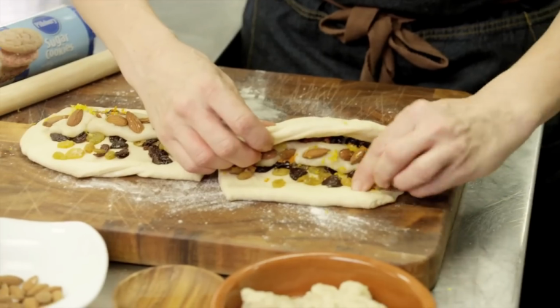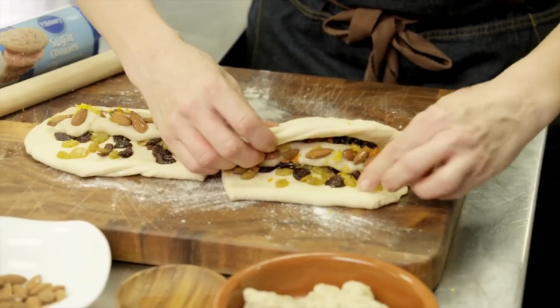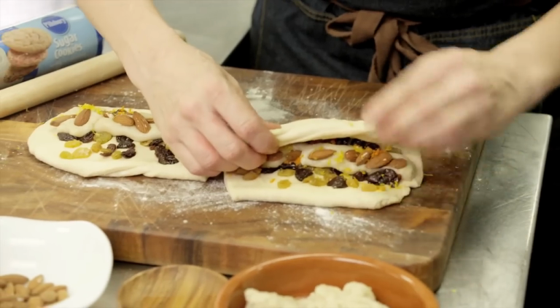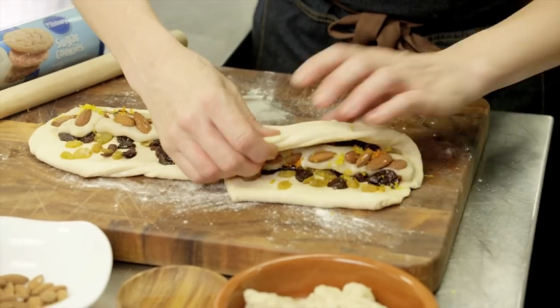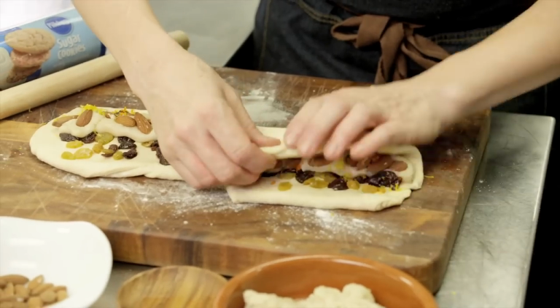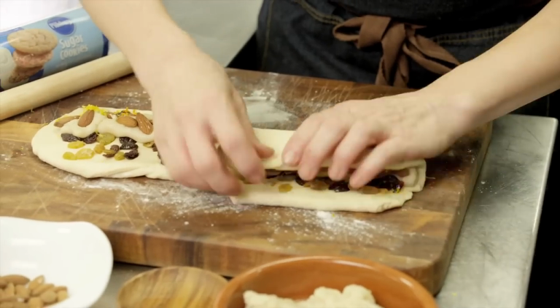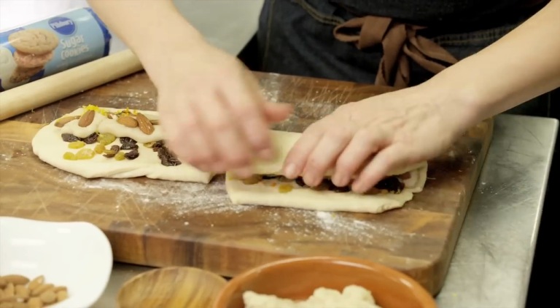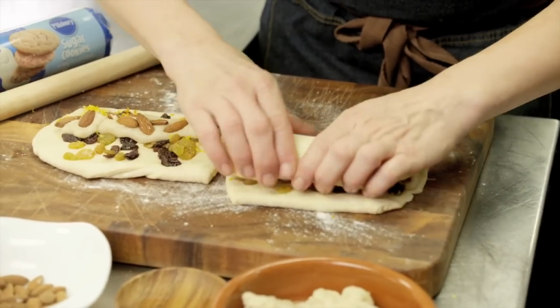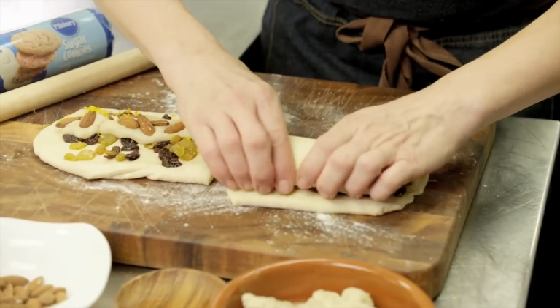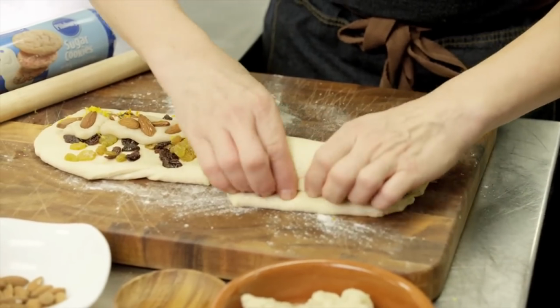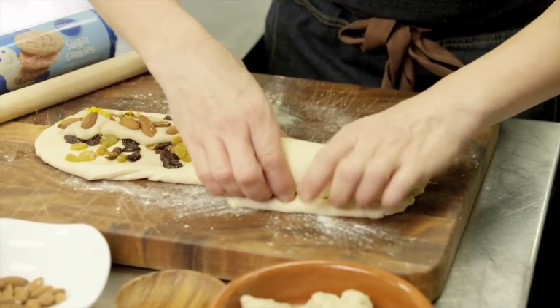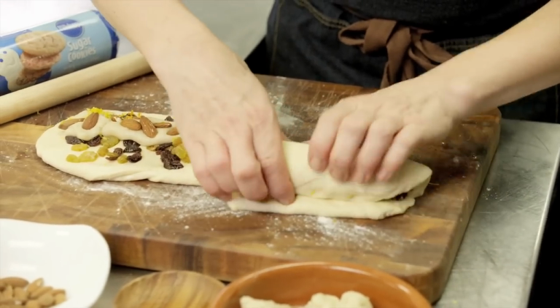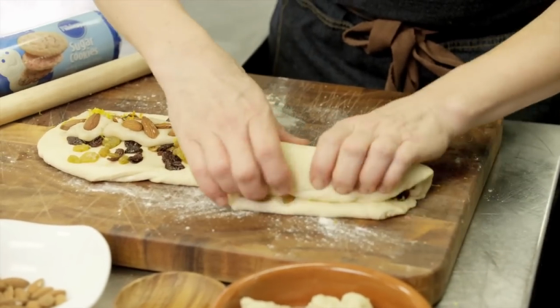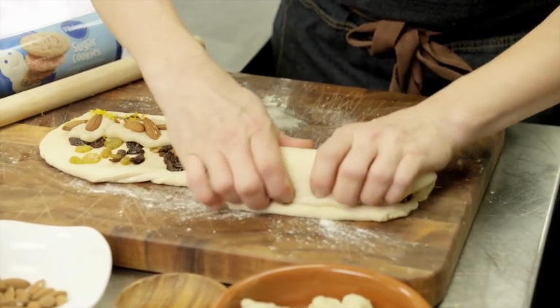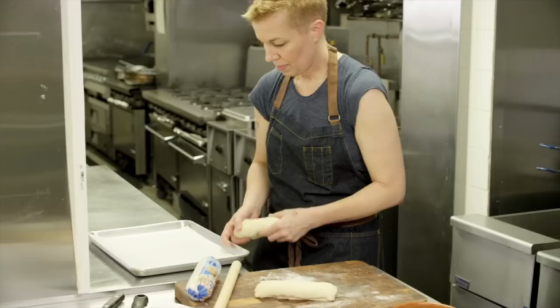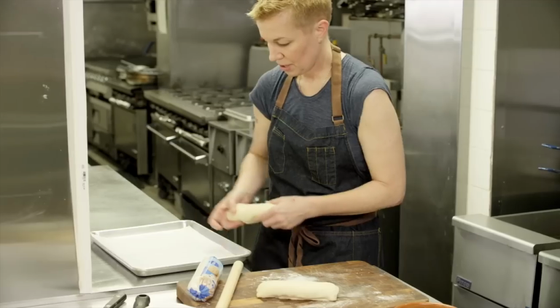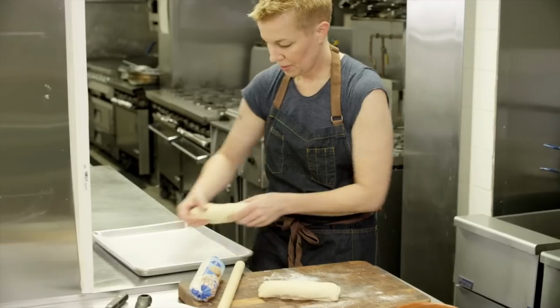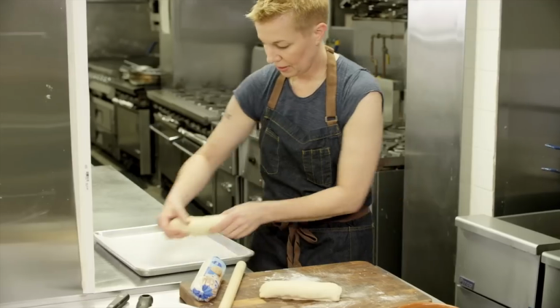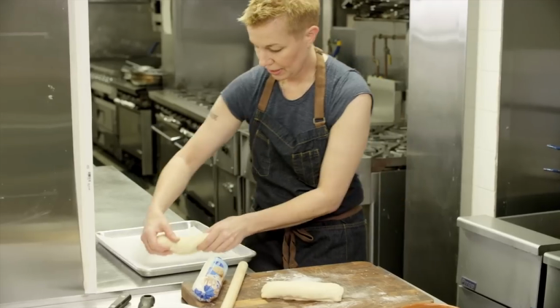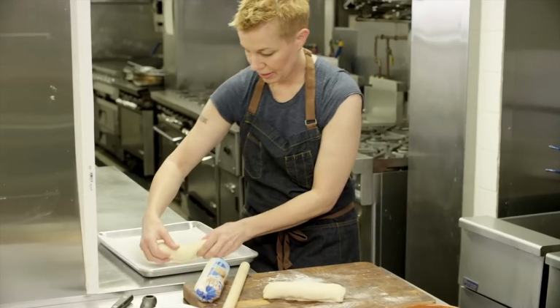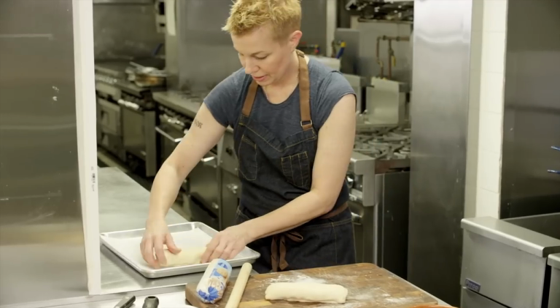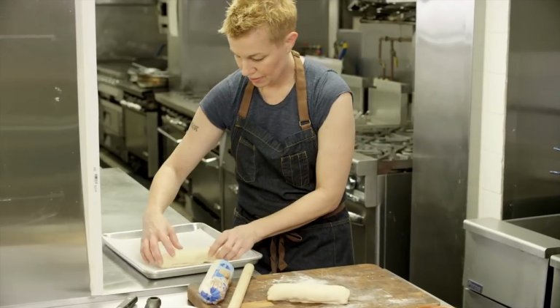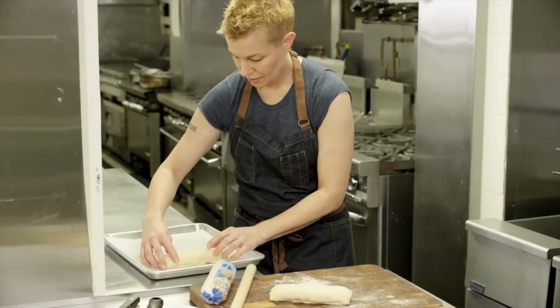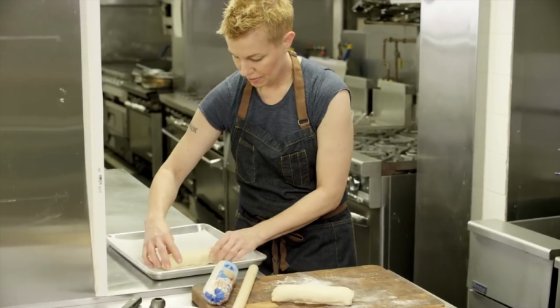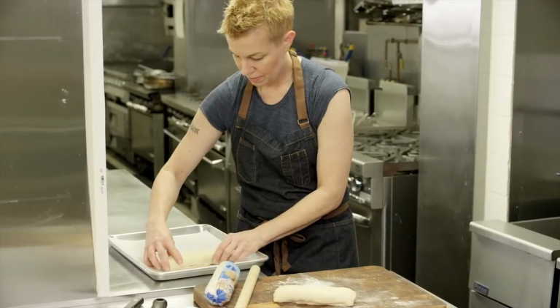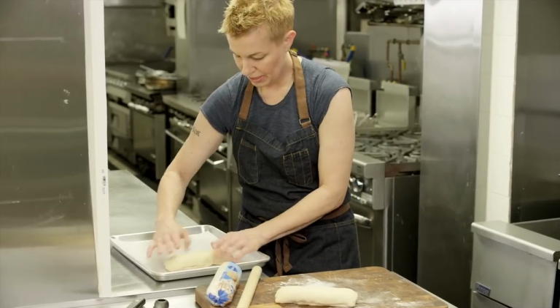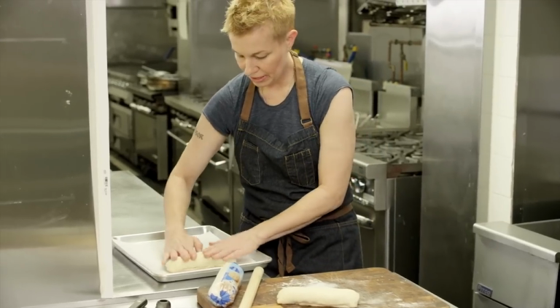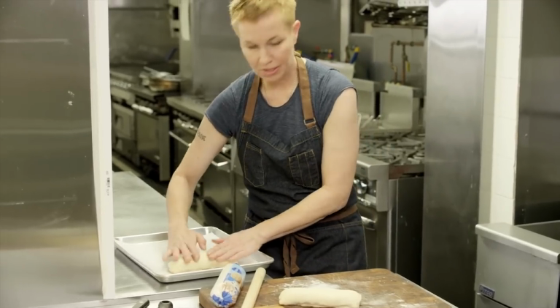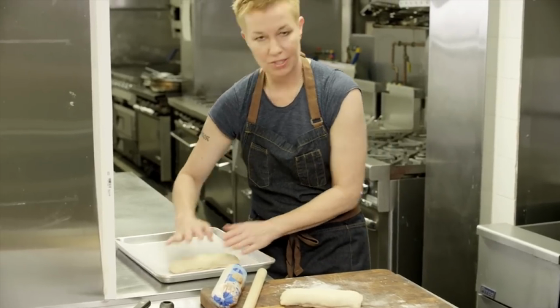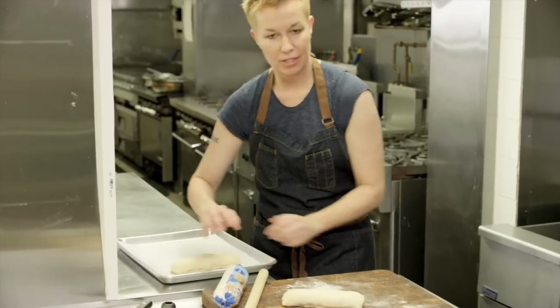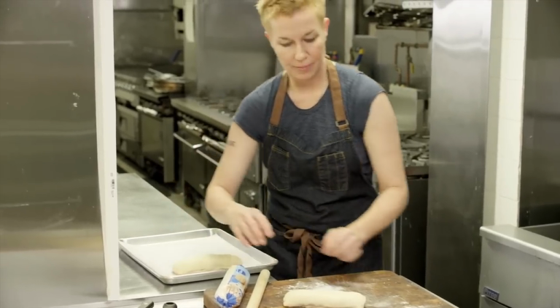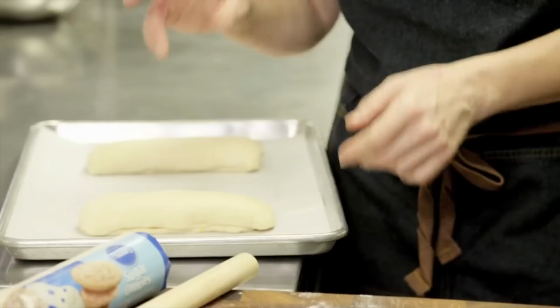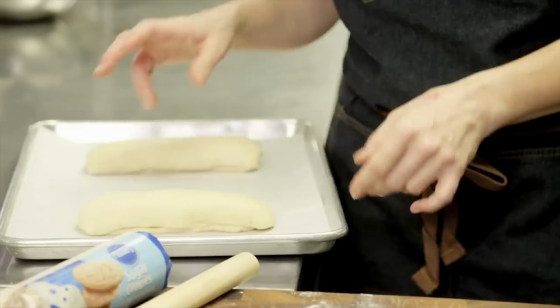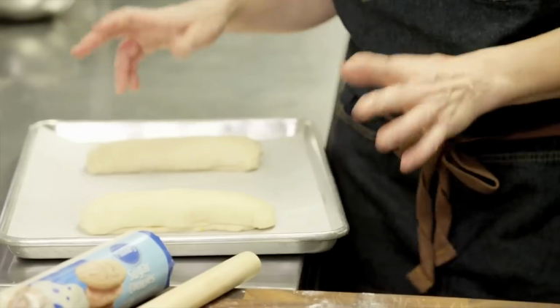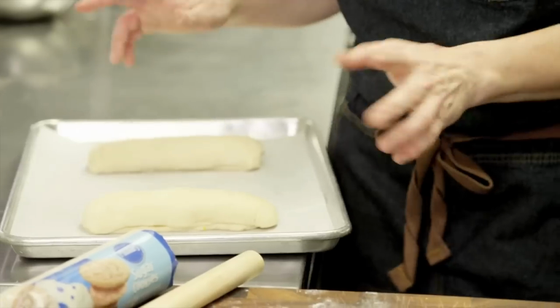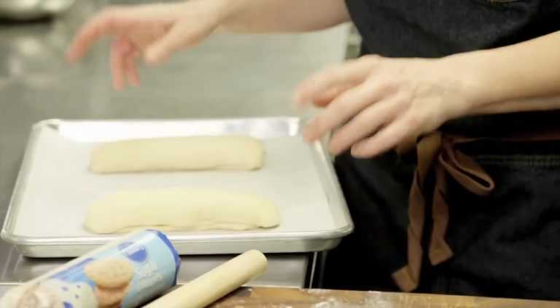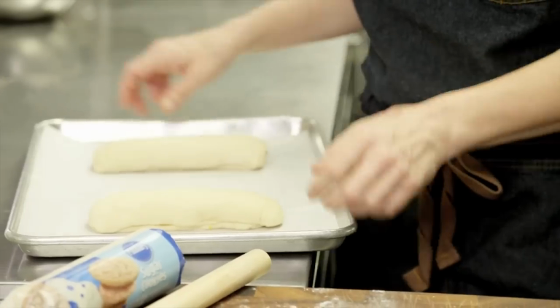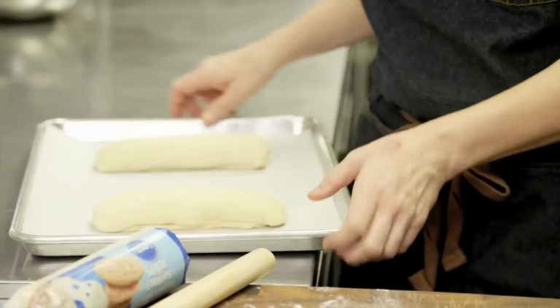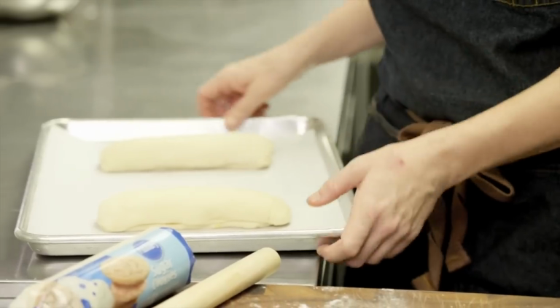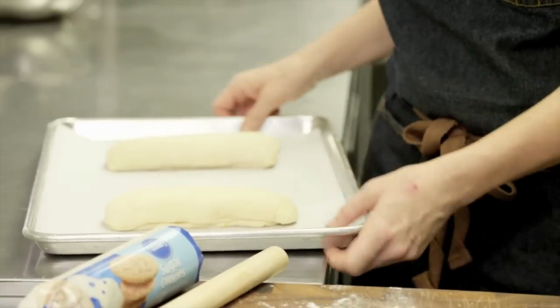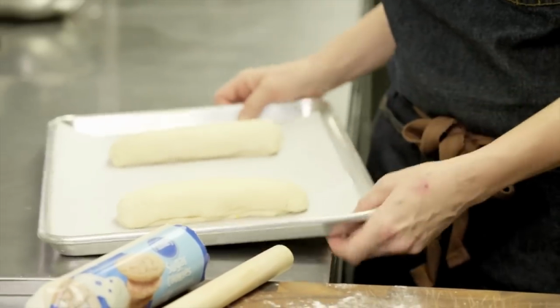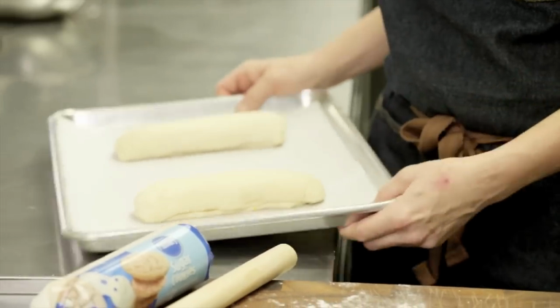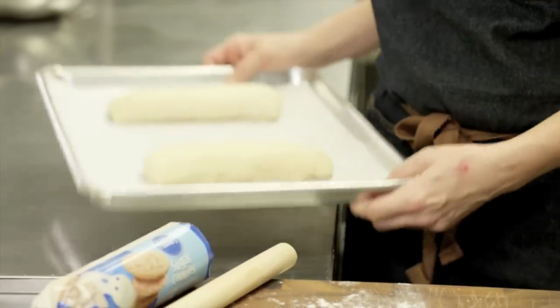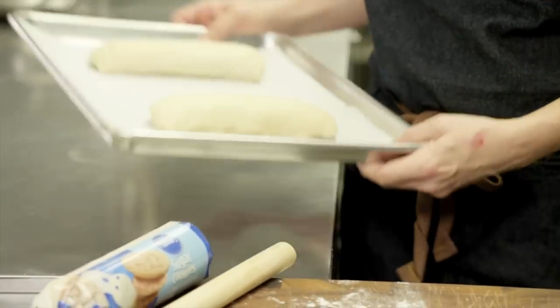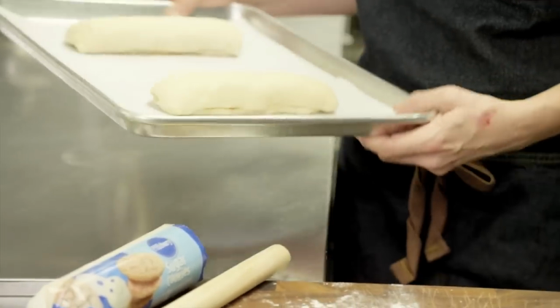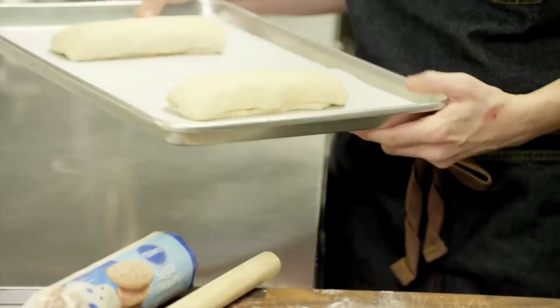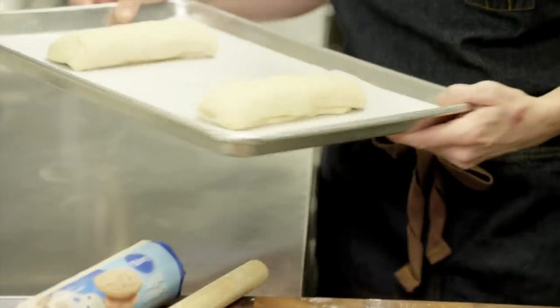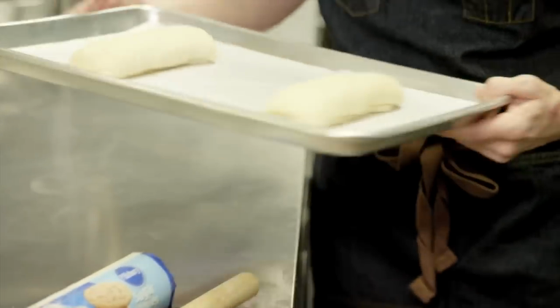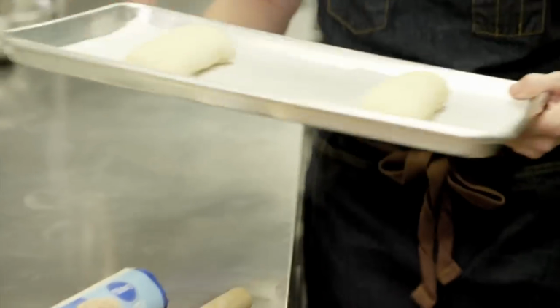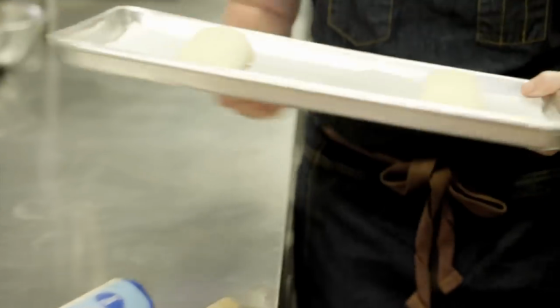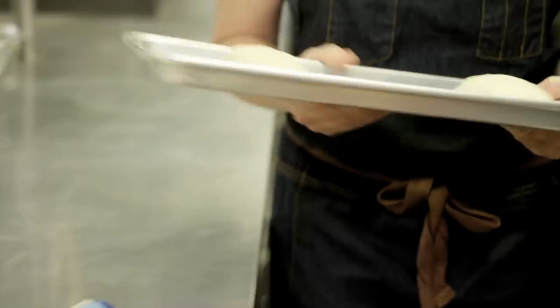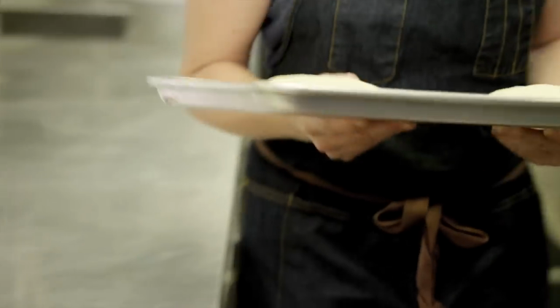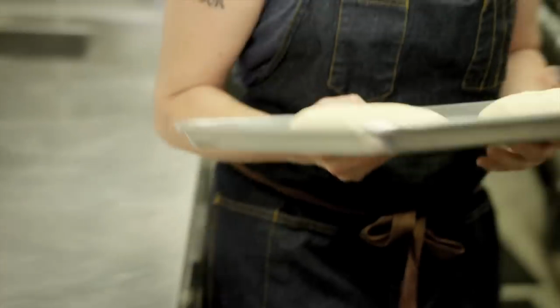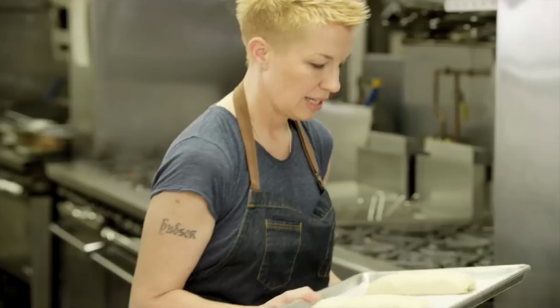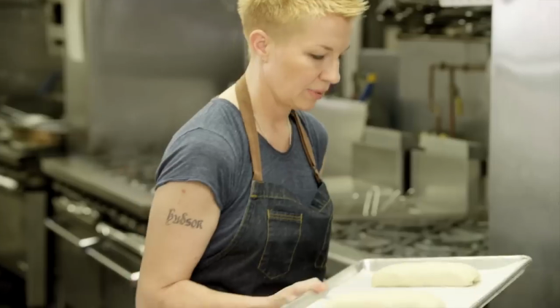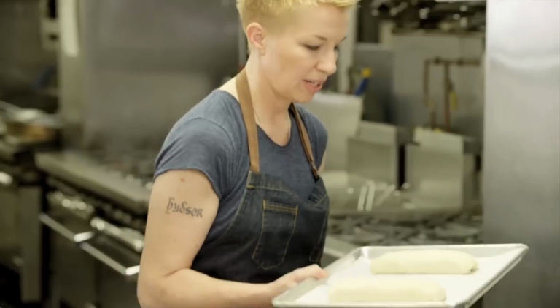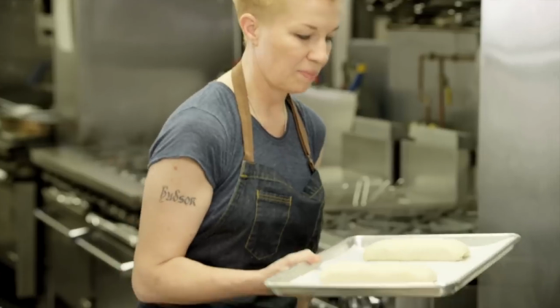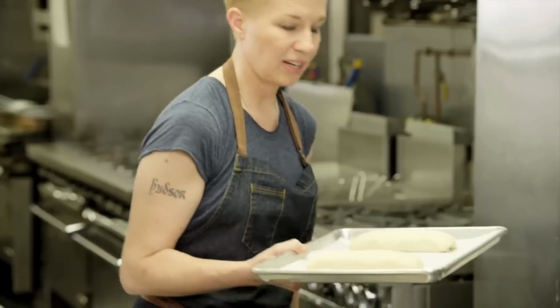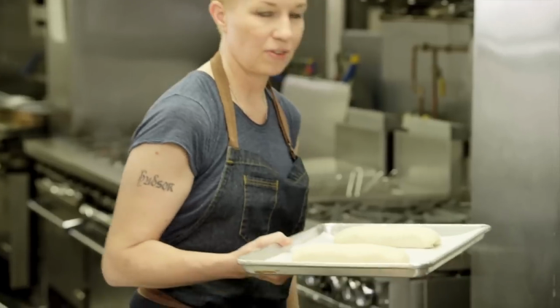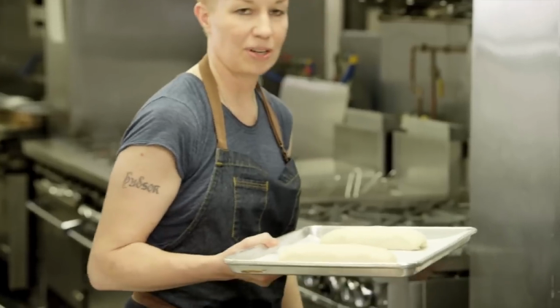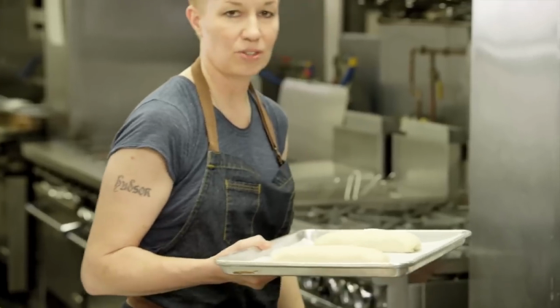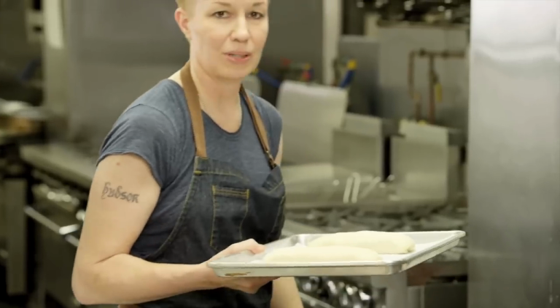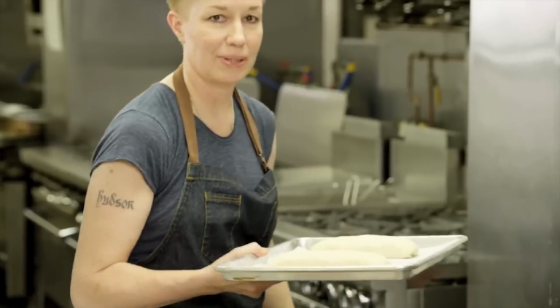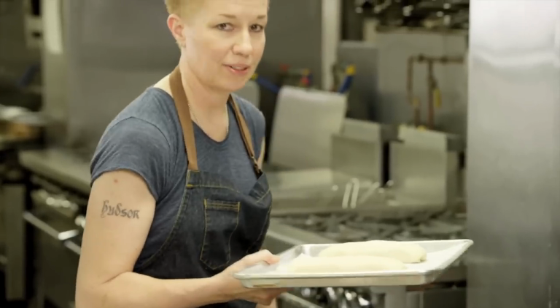That's all we have to do — we just put this on a parchment-lined baking sheet, put it into a 350-degree oven, and let it bake for about 20 minutes.